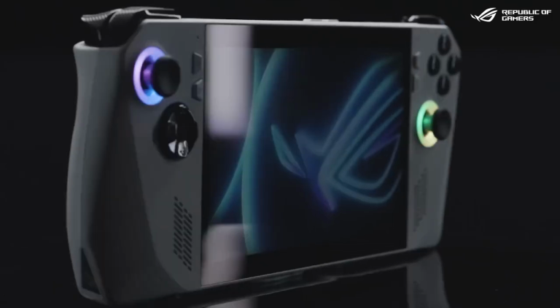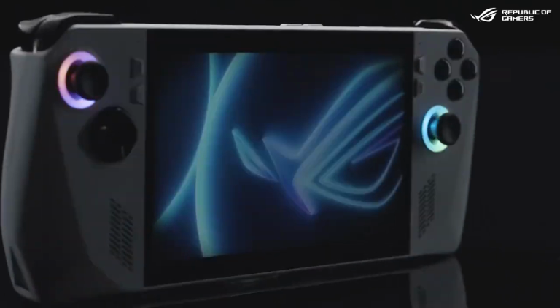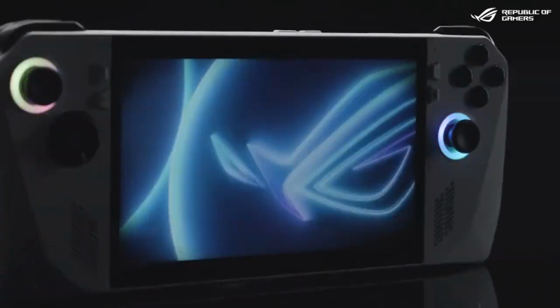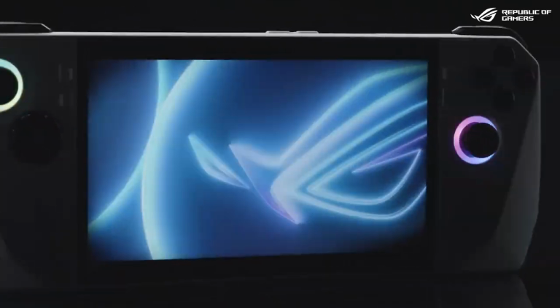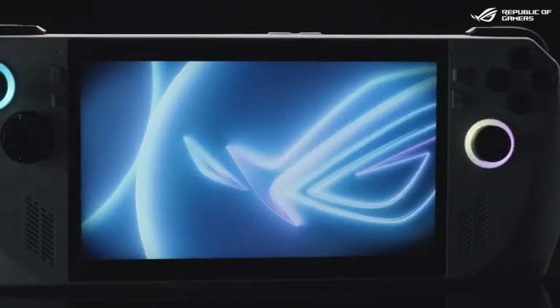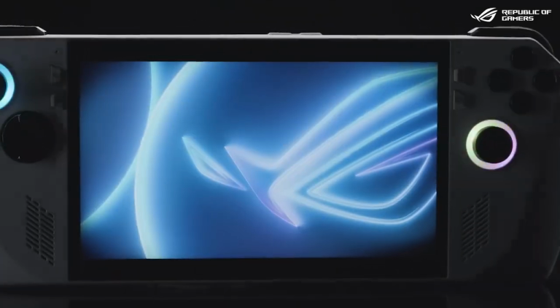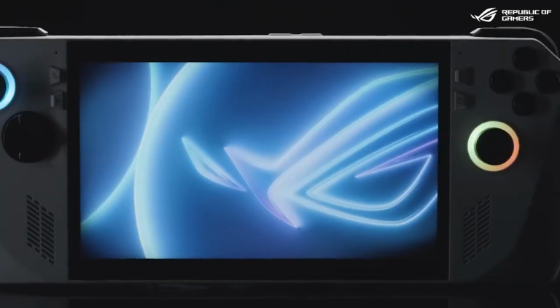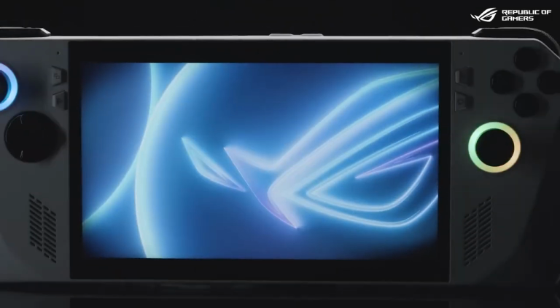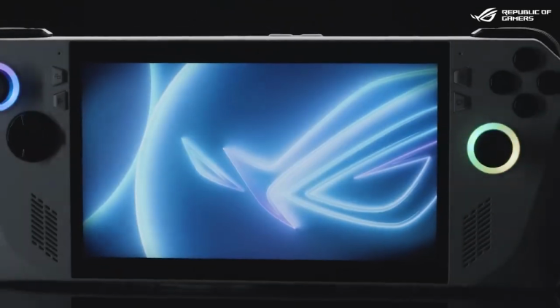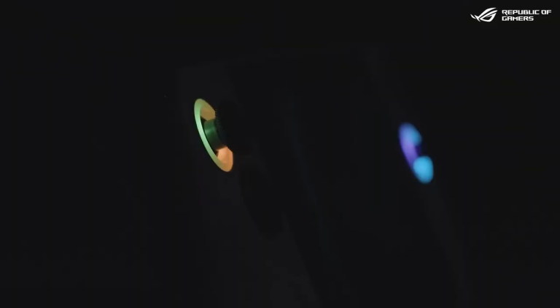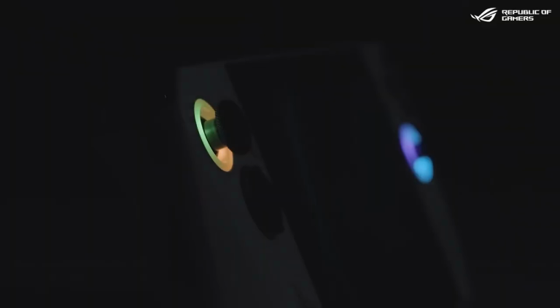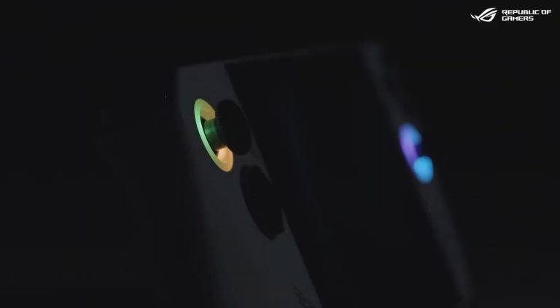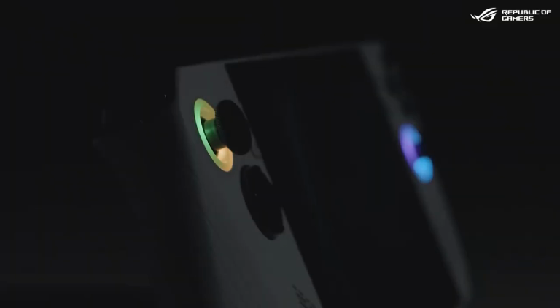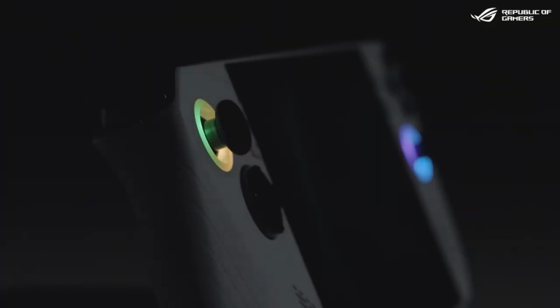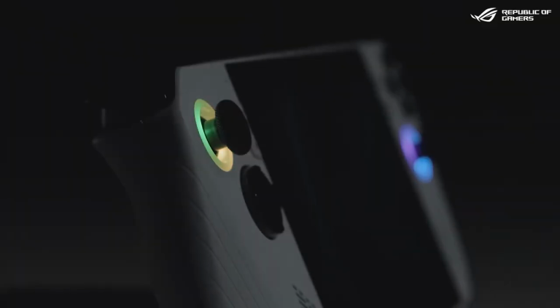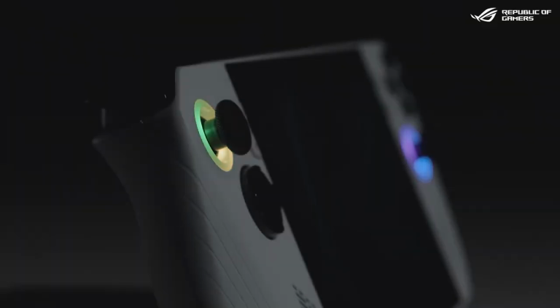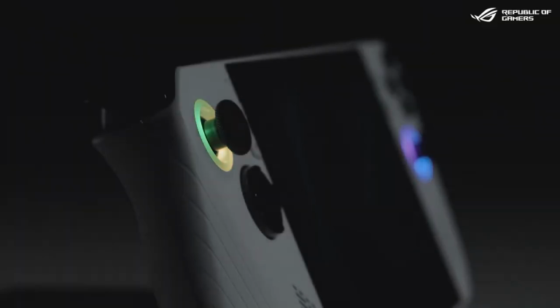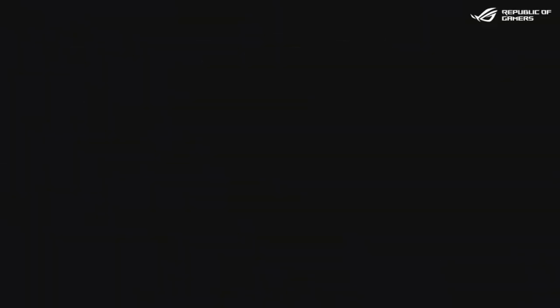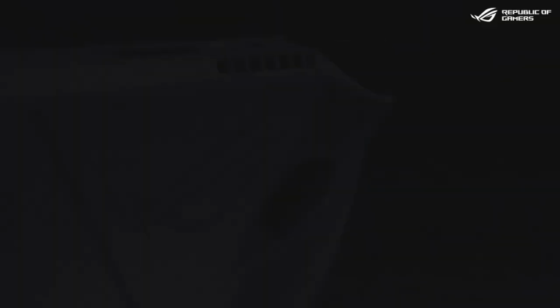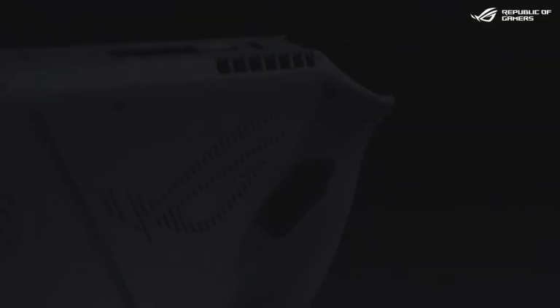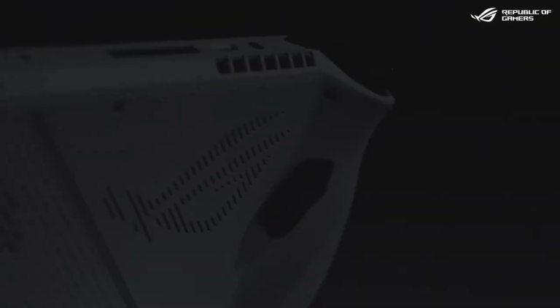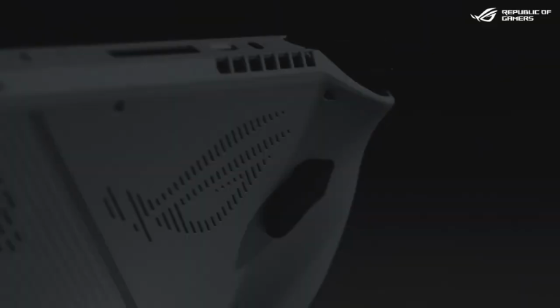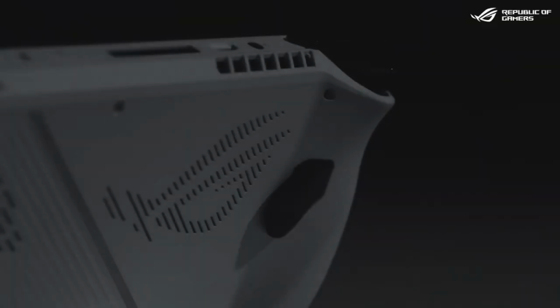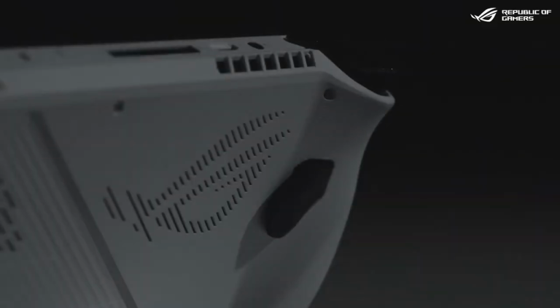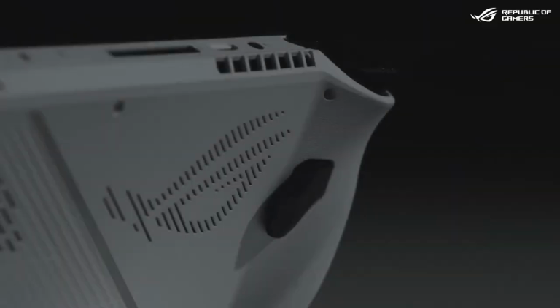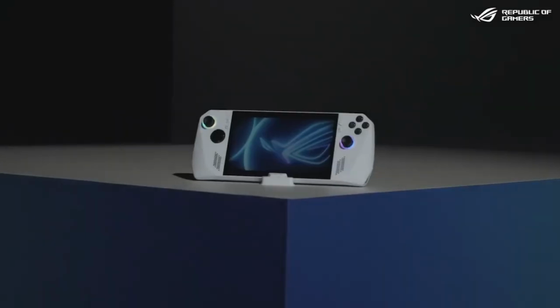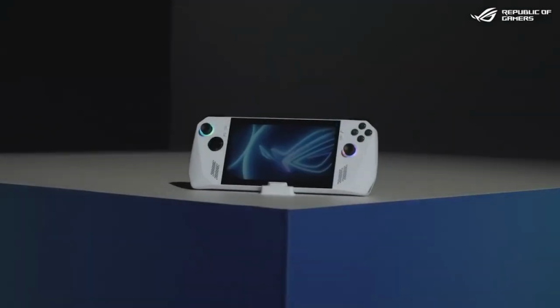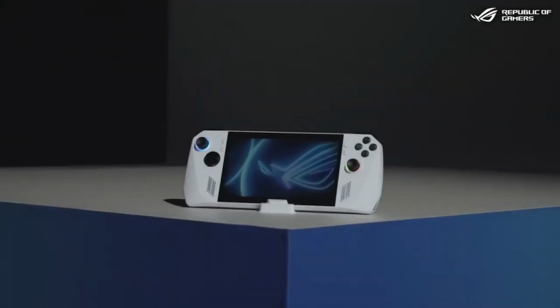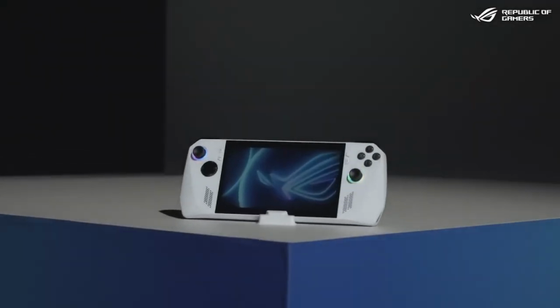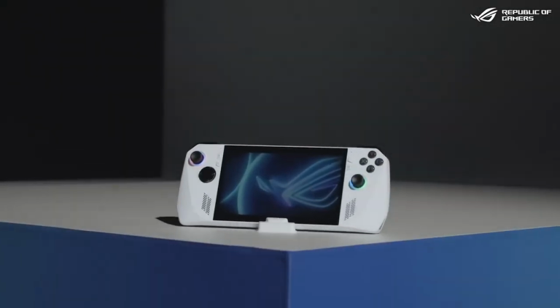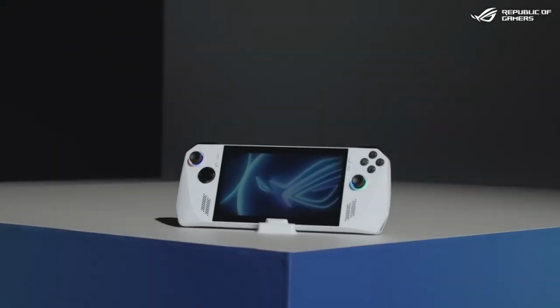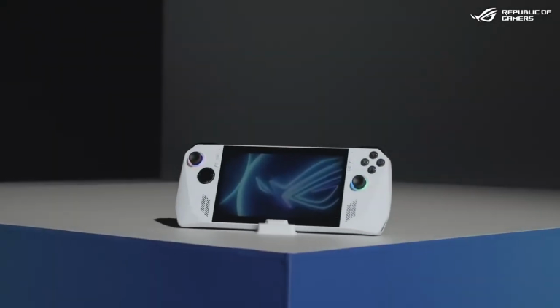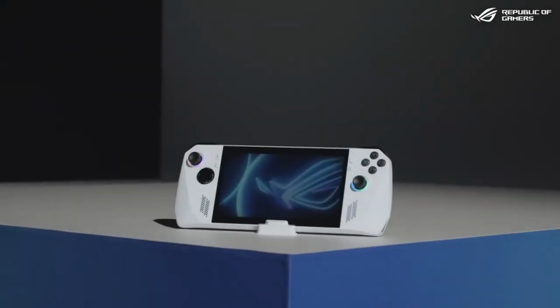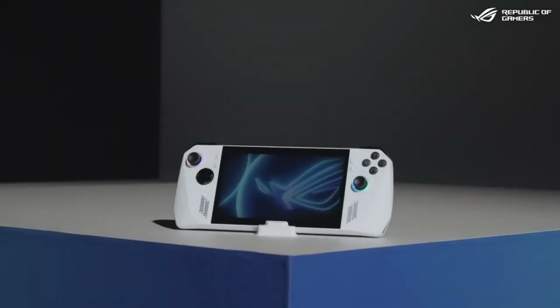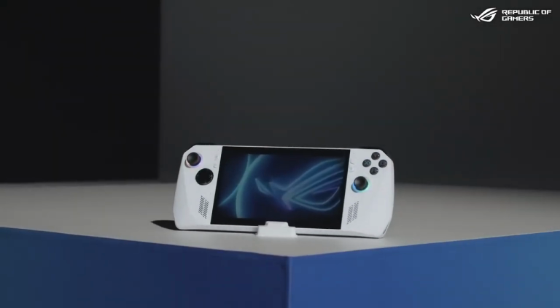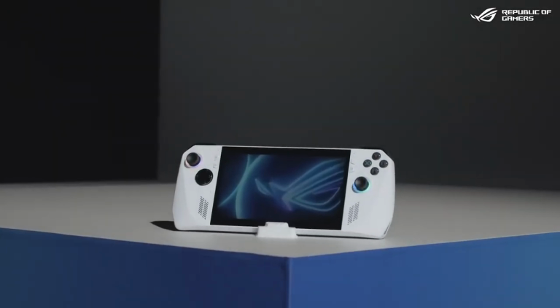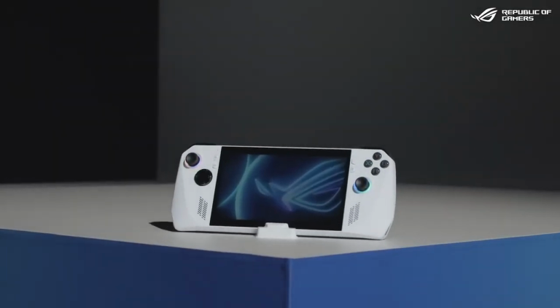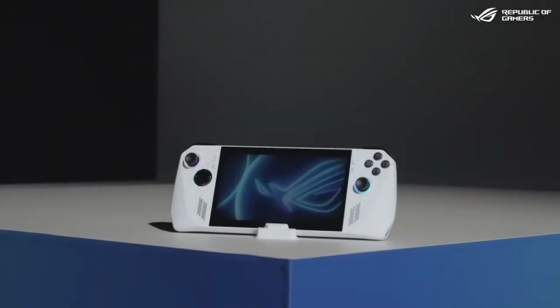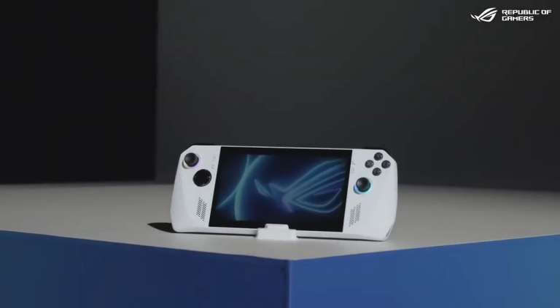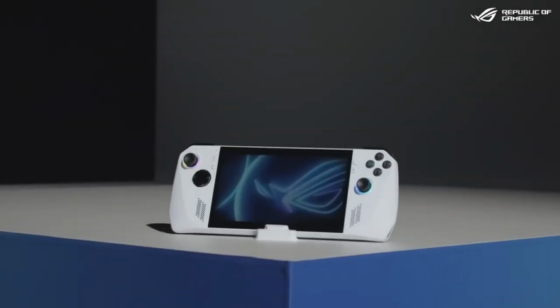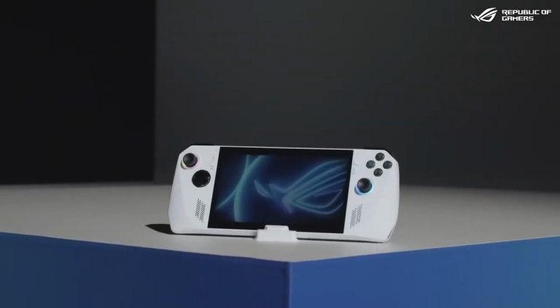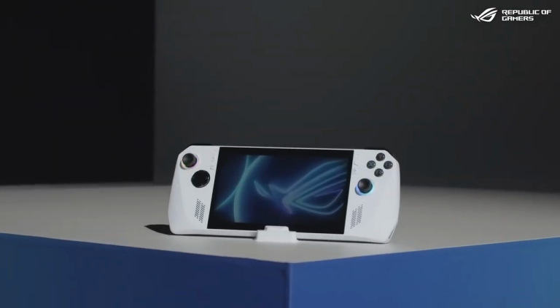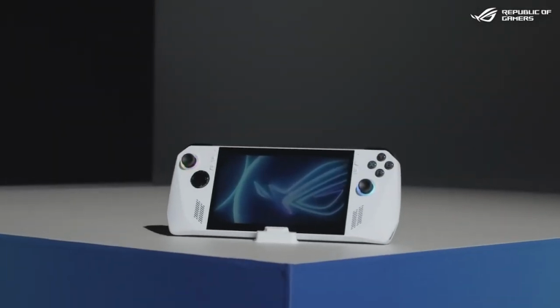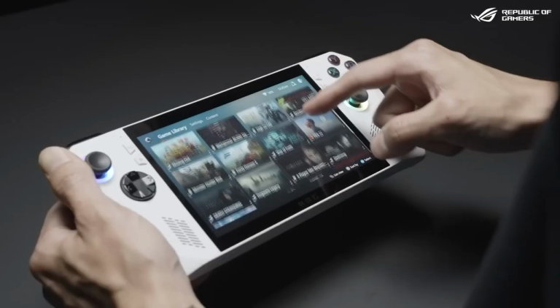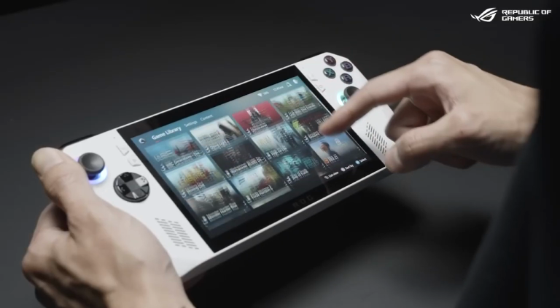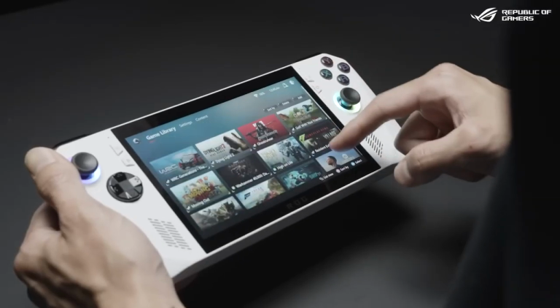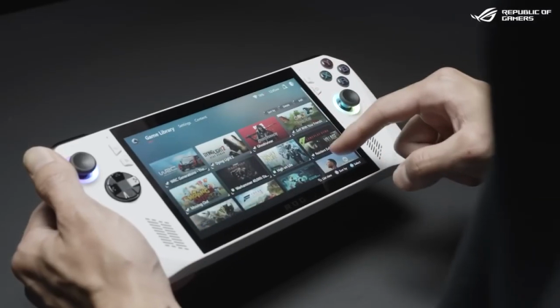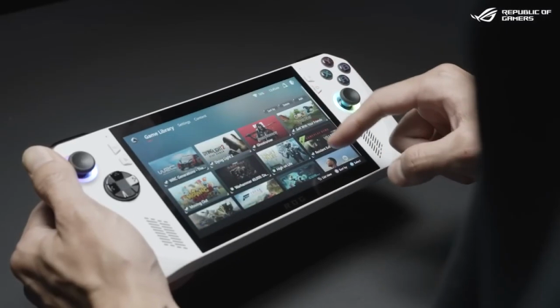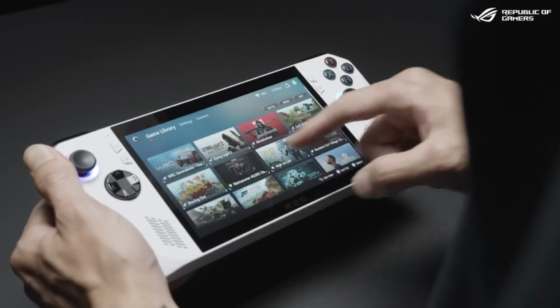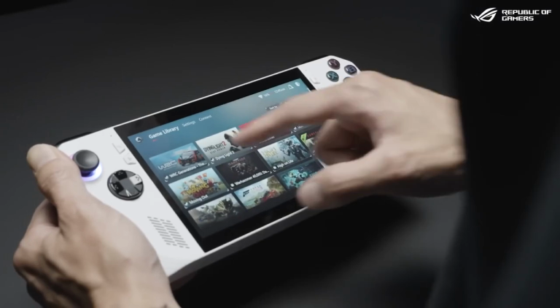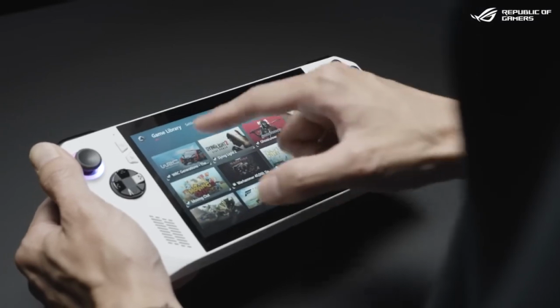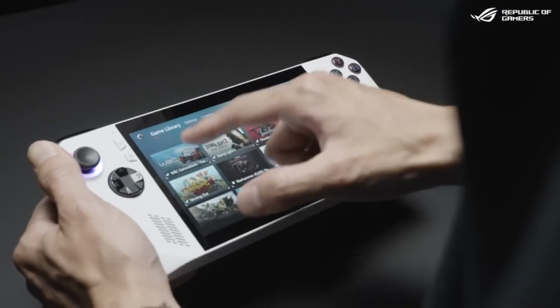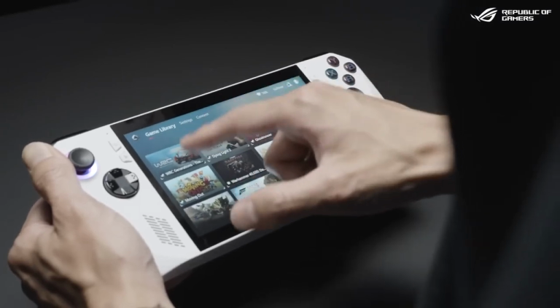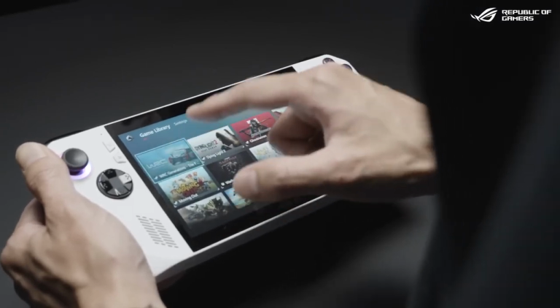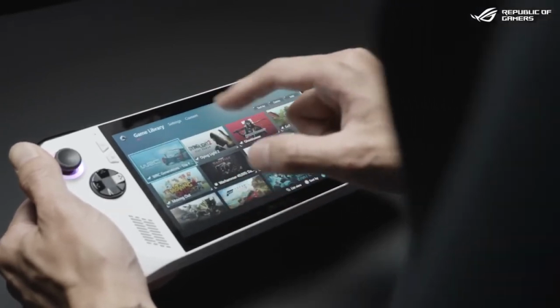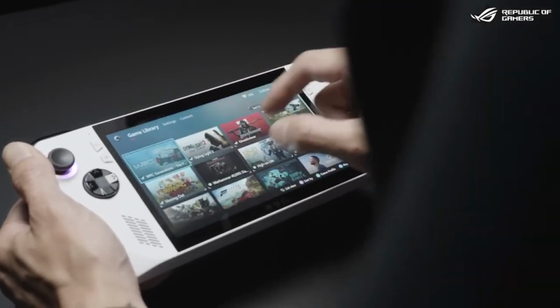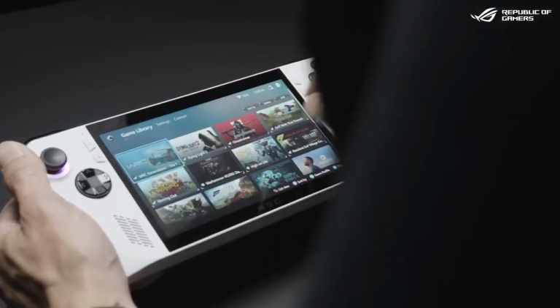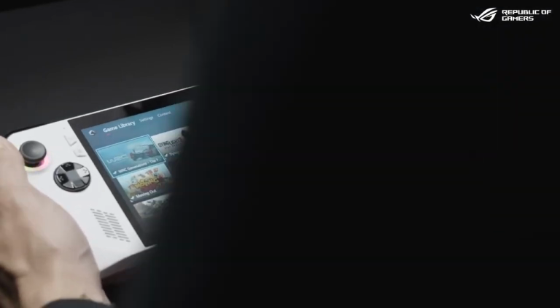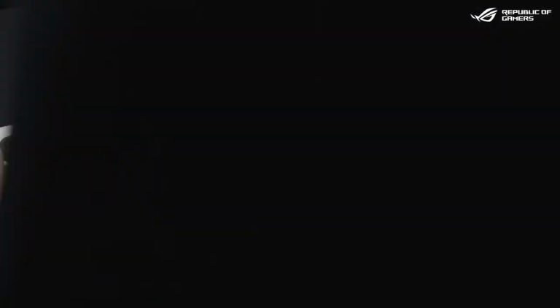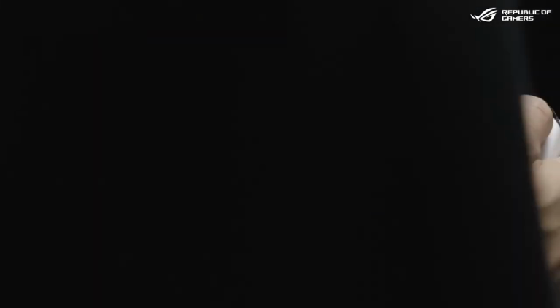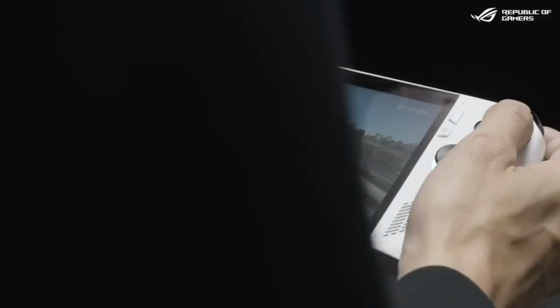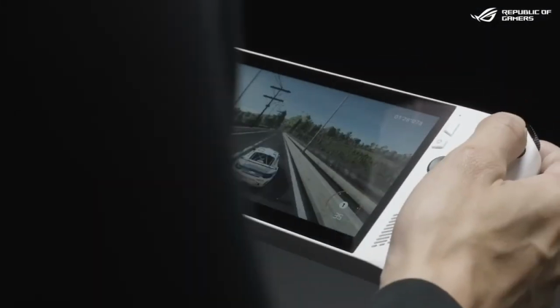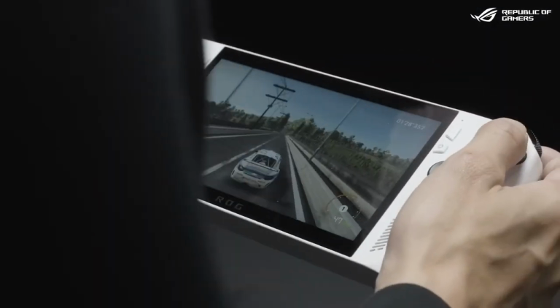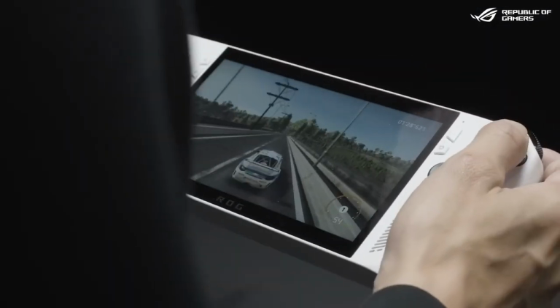Say hello to ROG Ally, a new type of handheld that can play the same AAA games in 1080p.